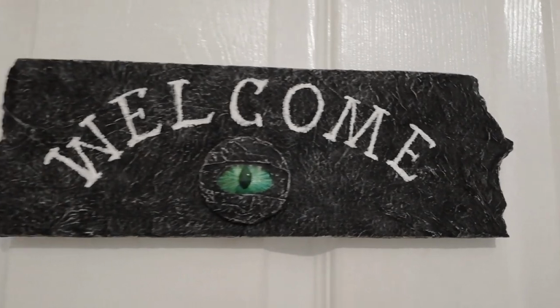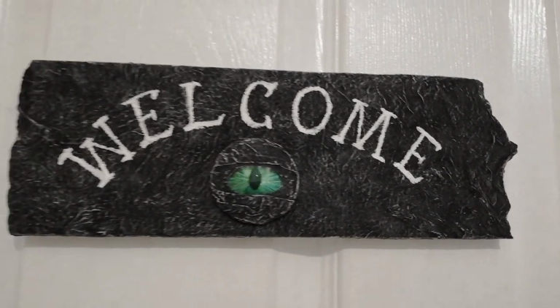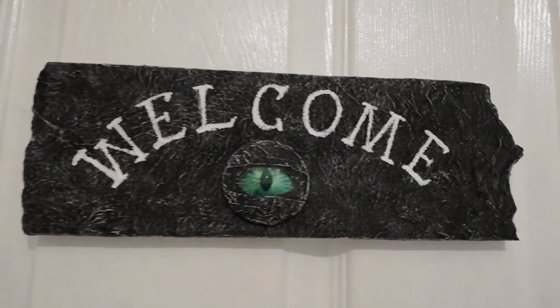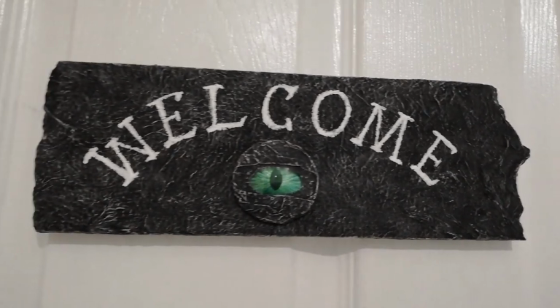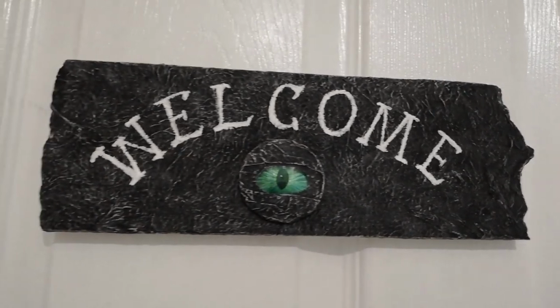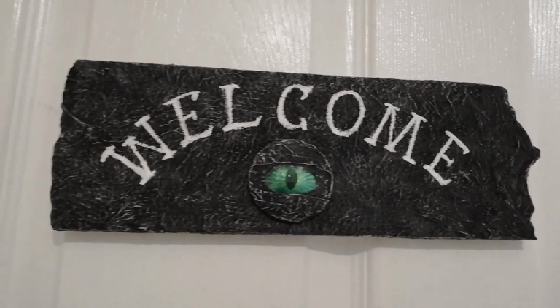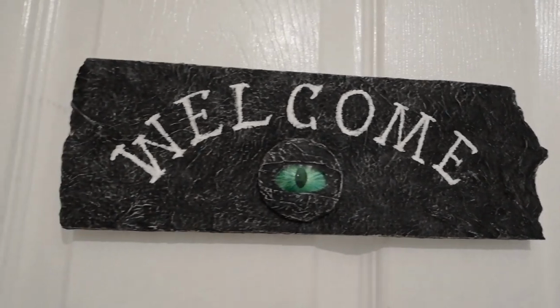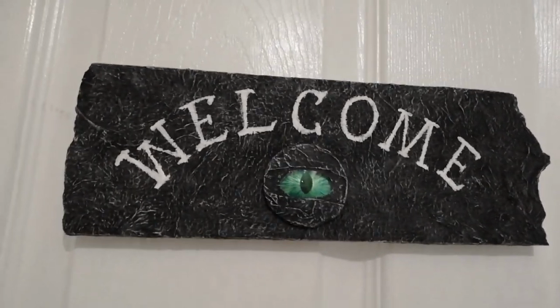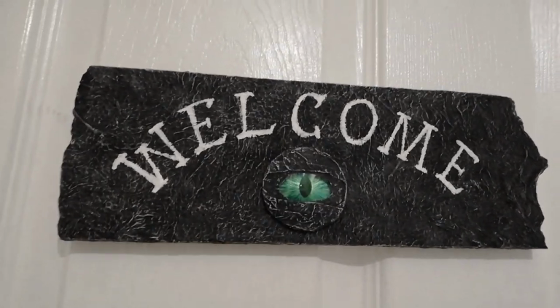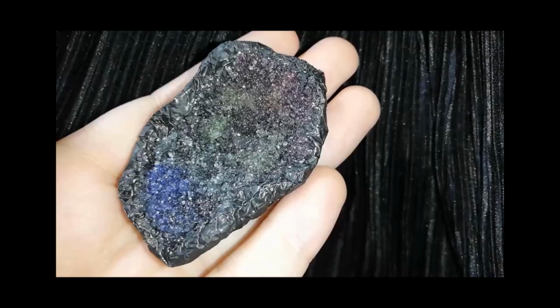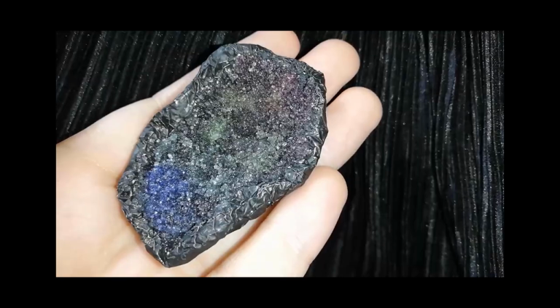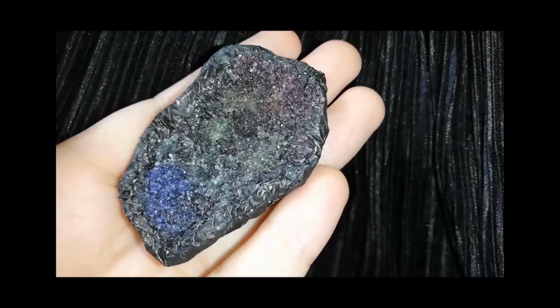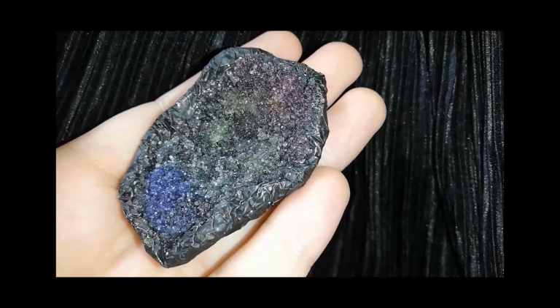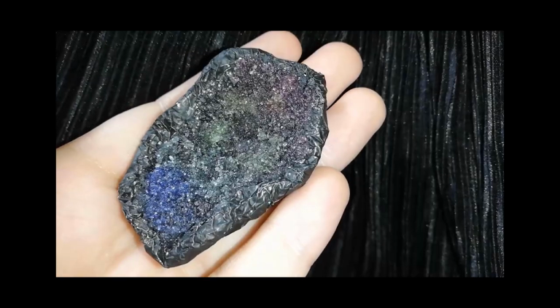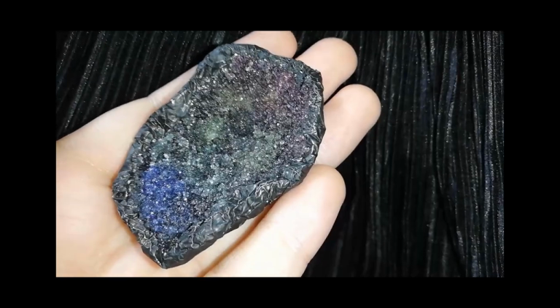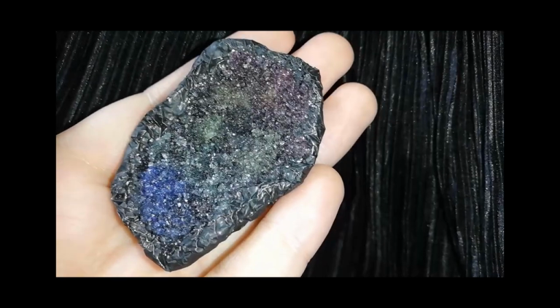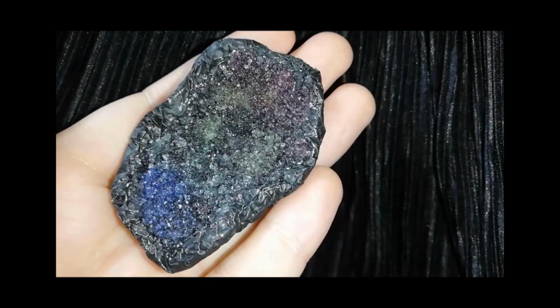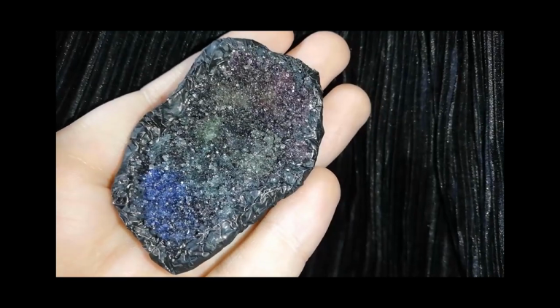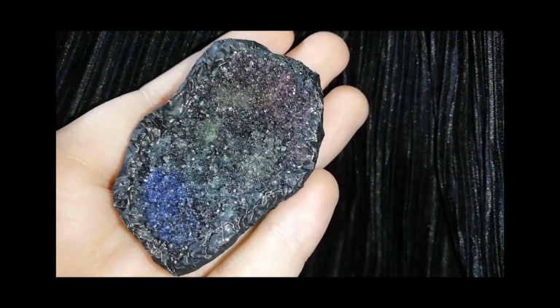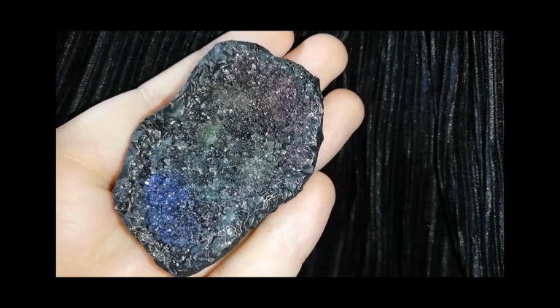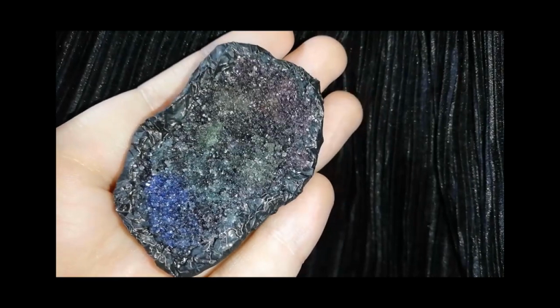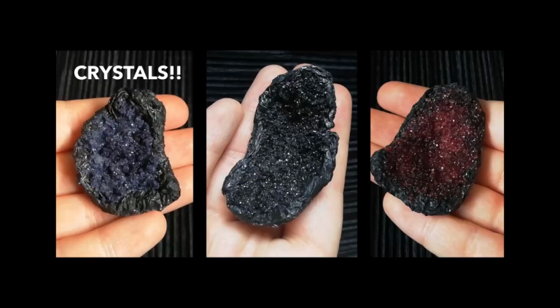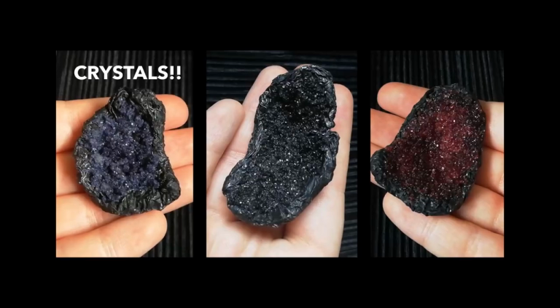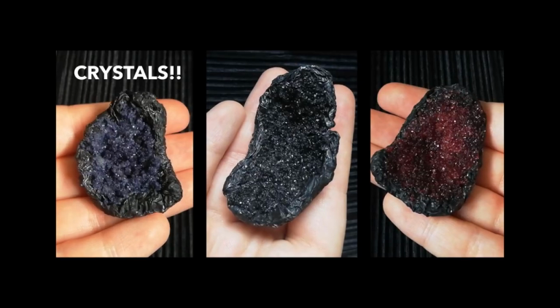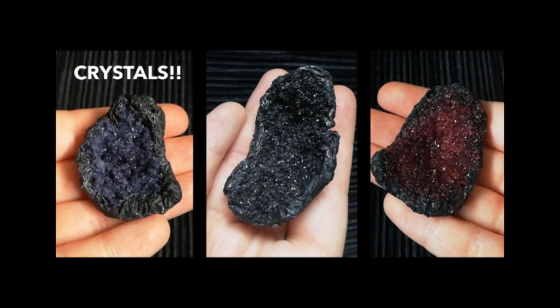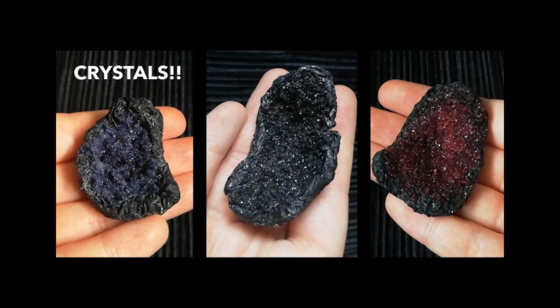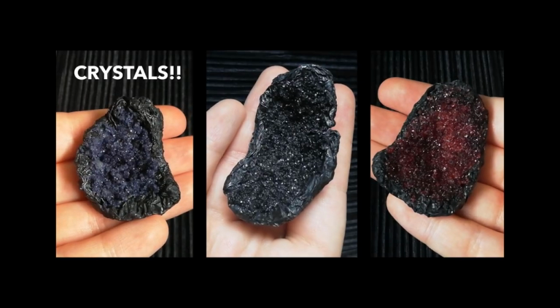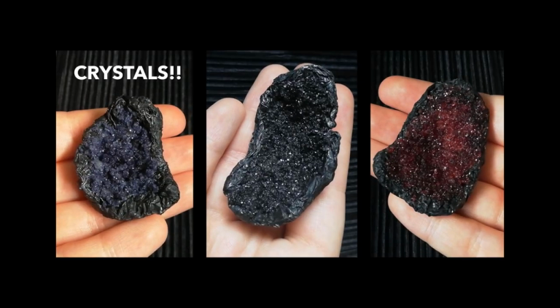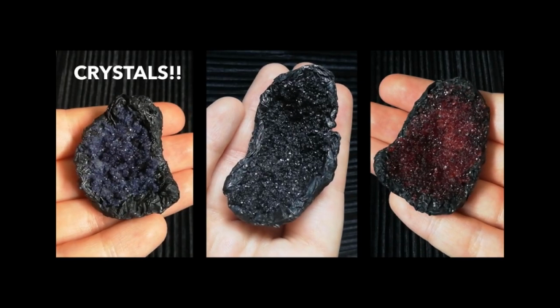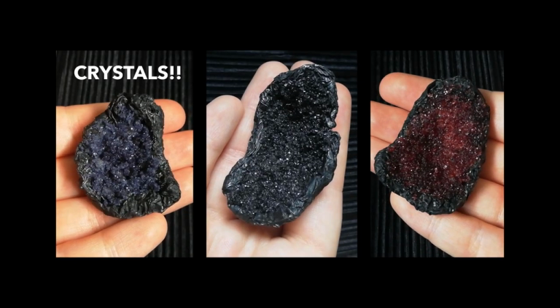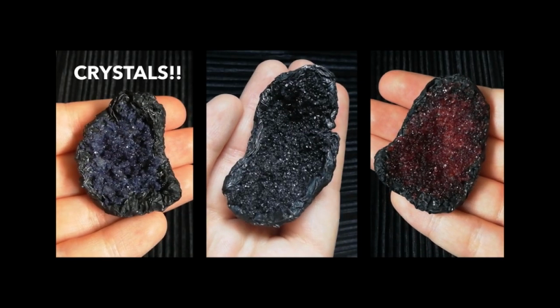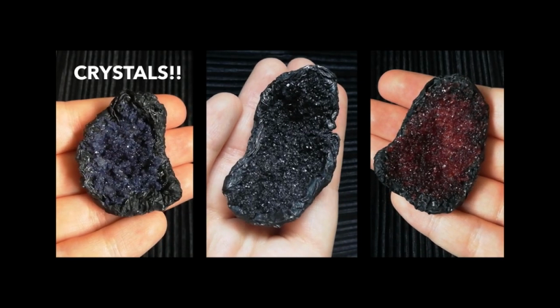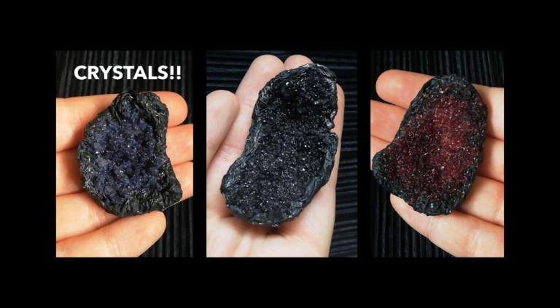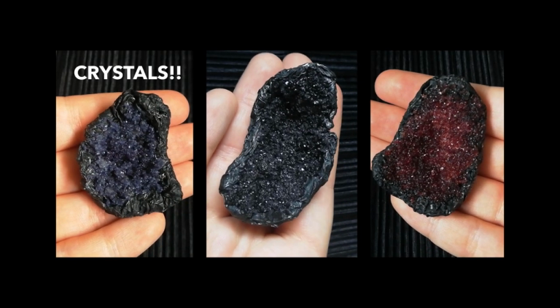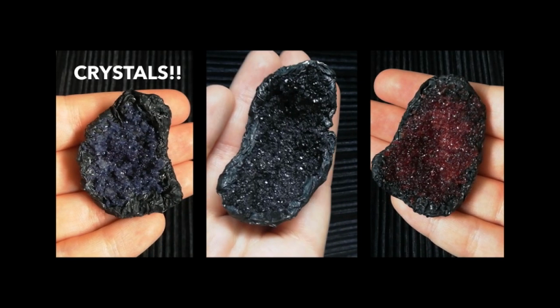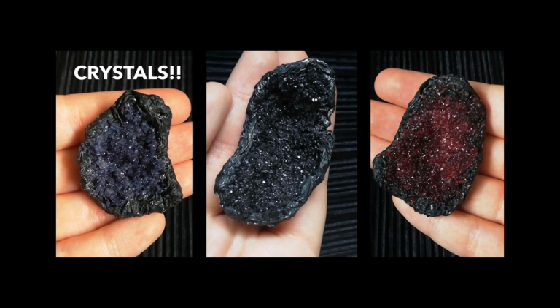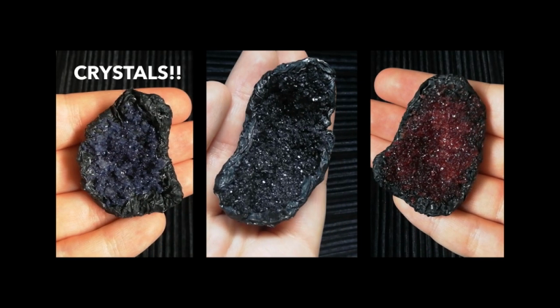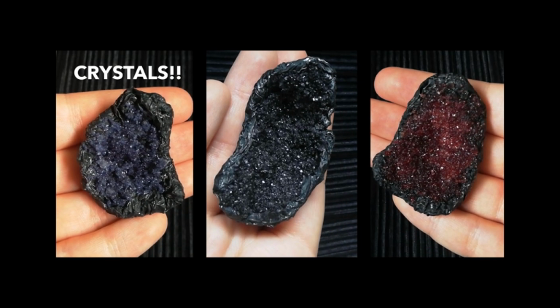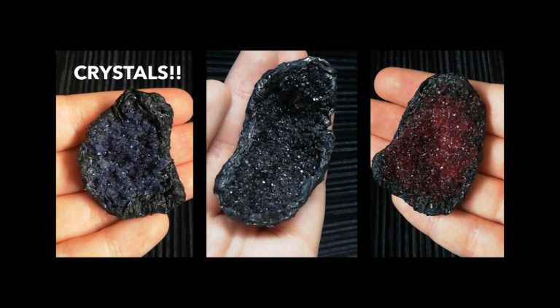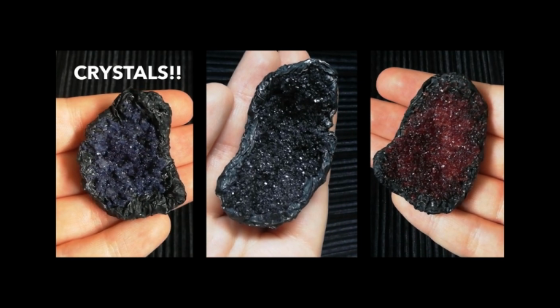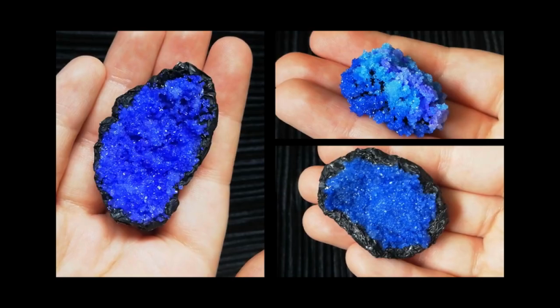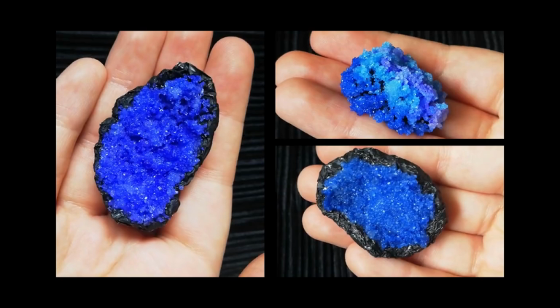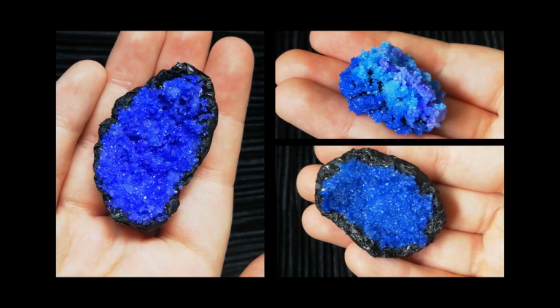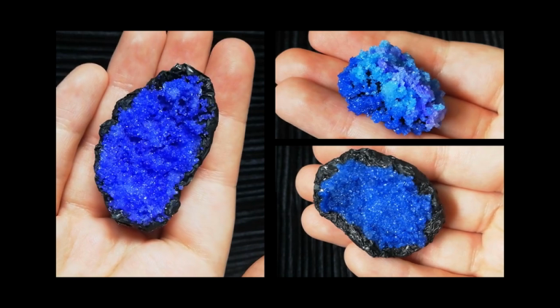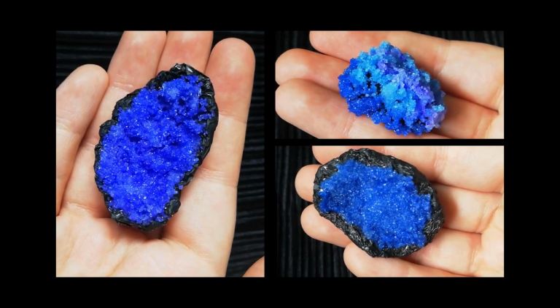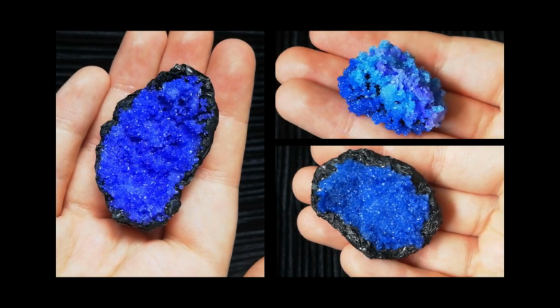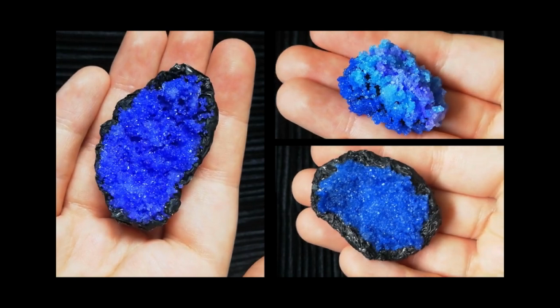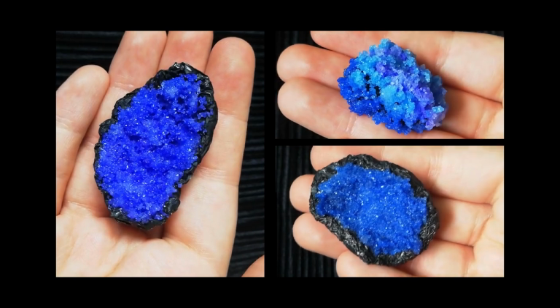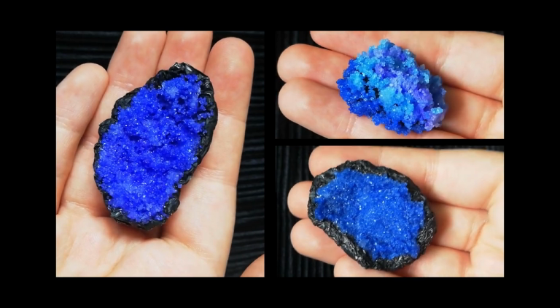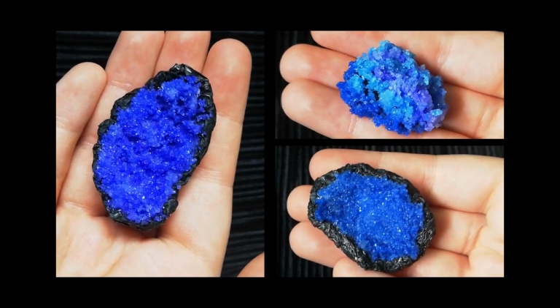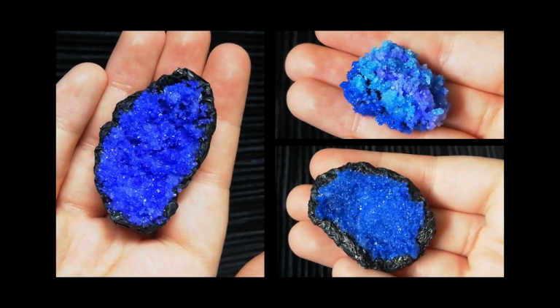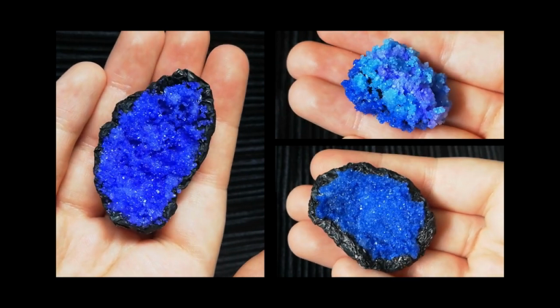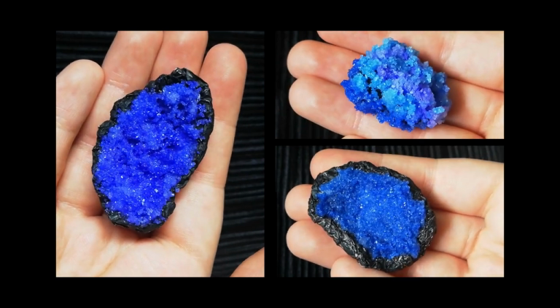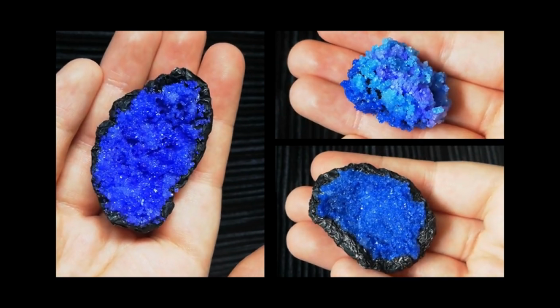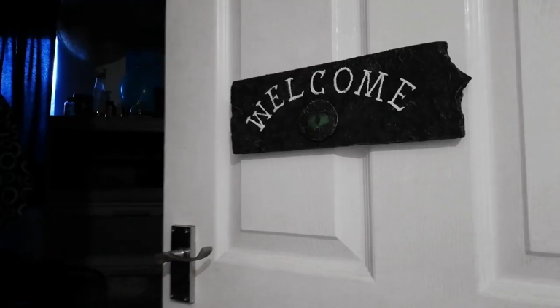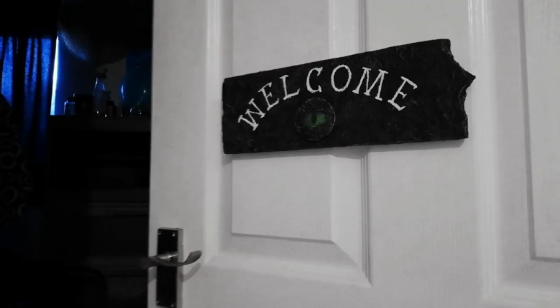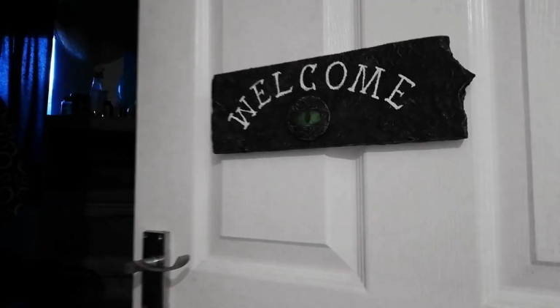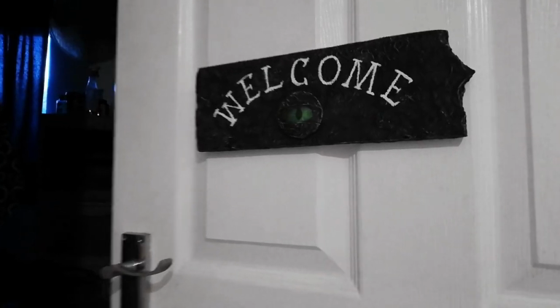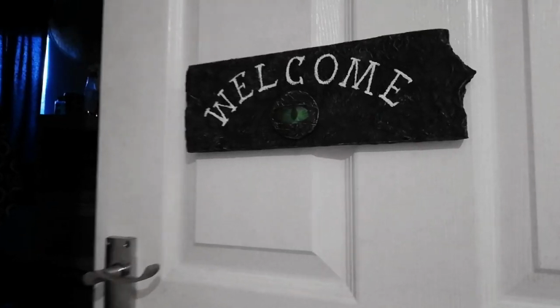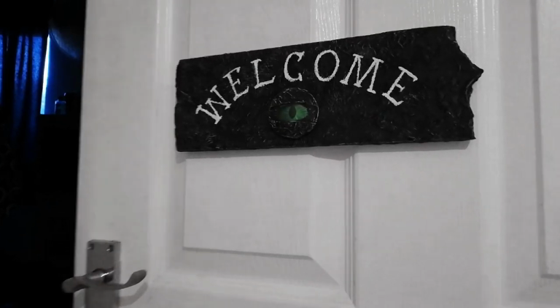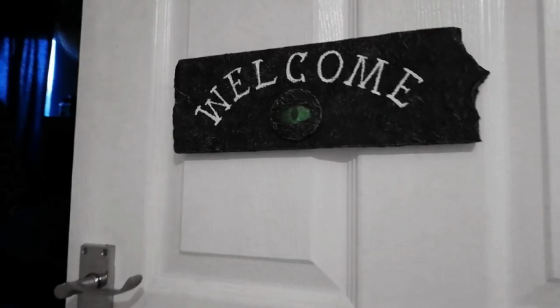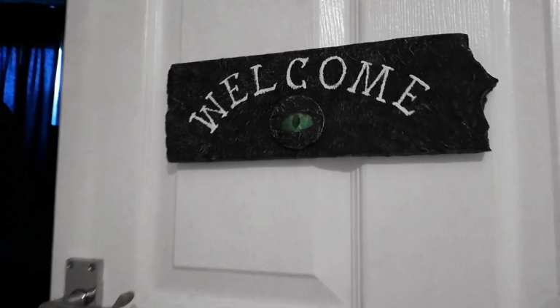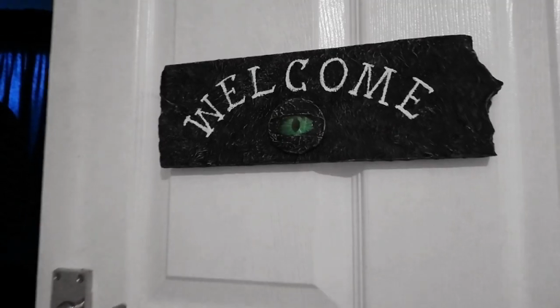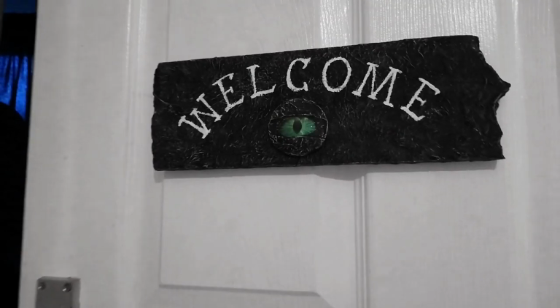If you're looking for some more shiny decorations have a look at these crystals made with sugar and glue. And I'll see you soon!